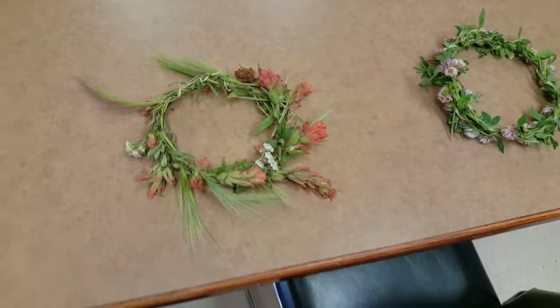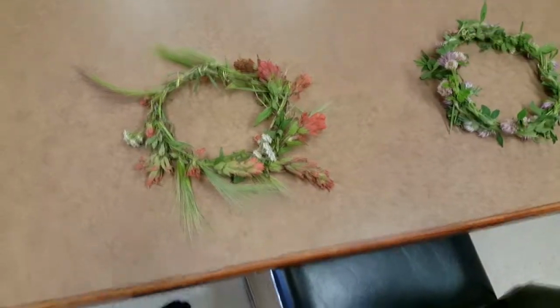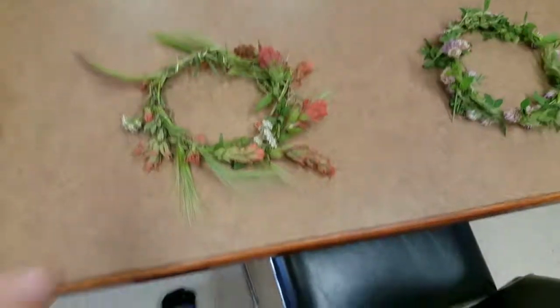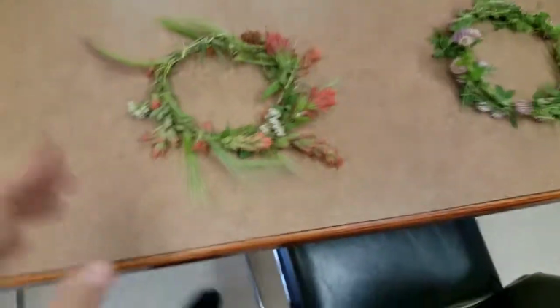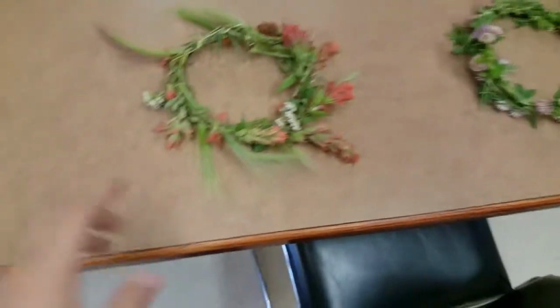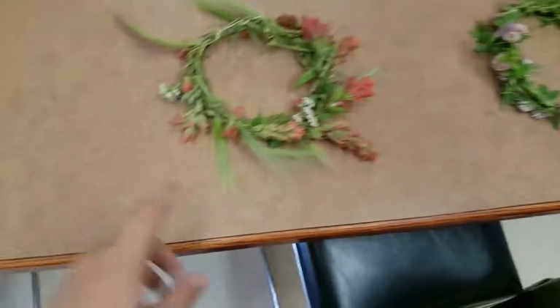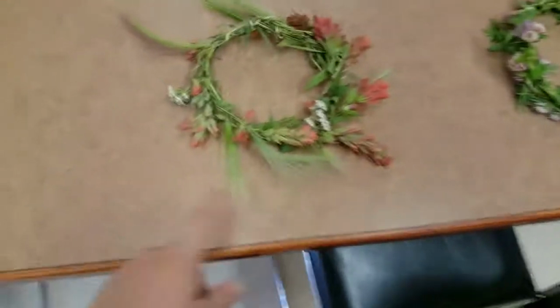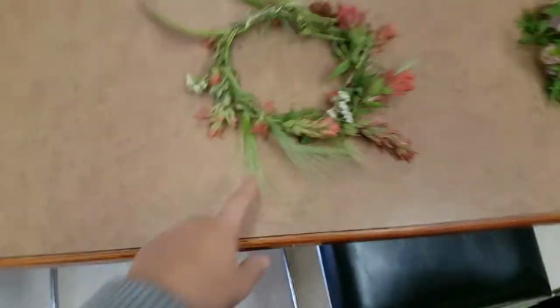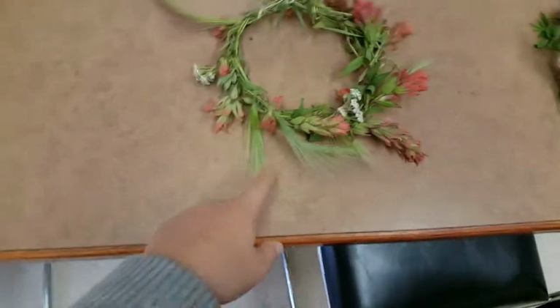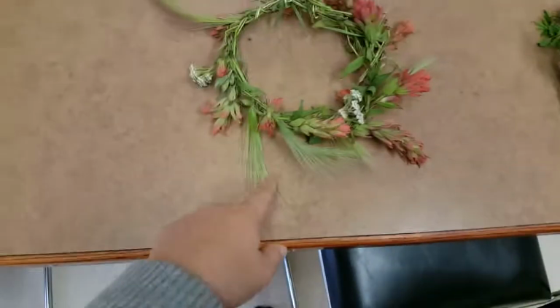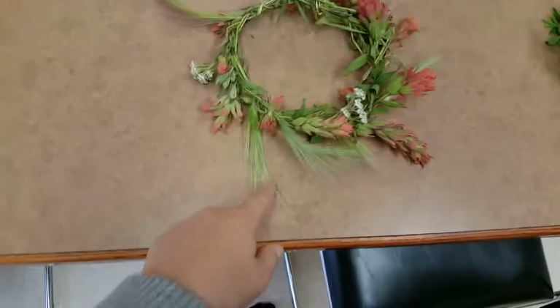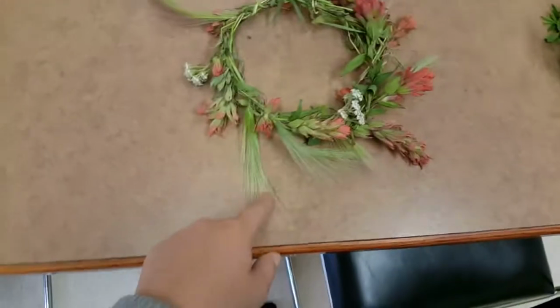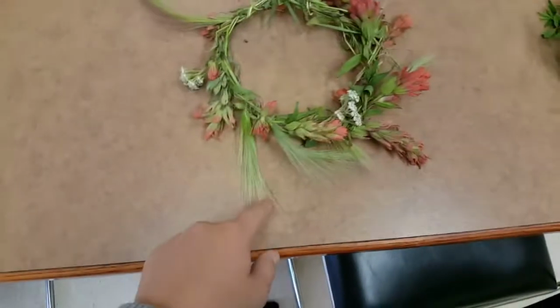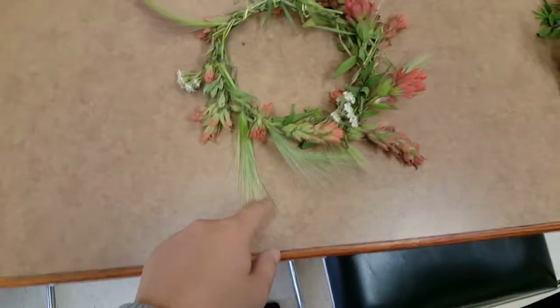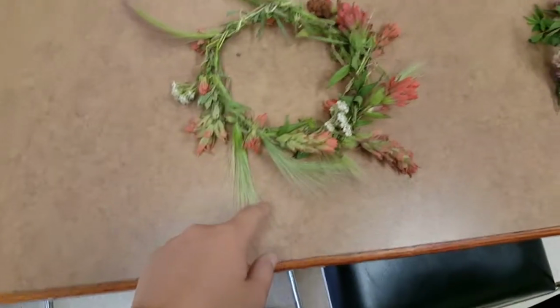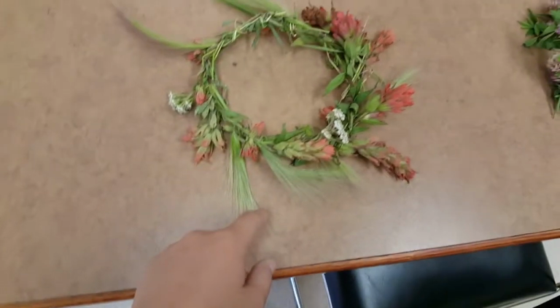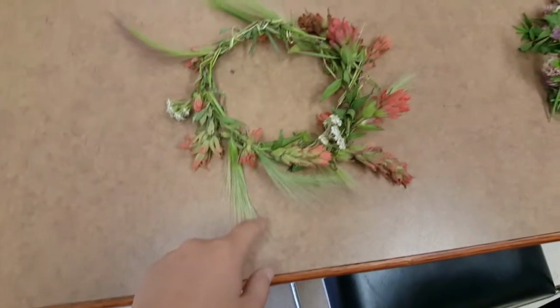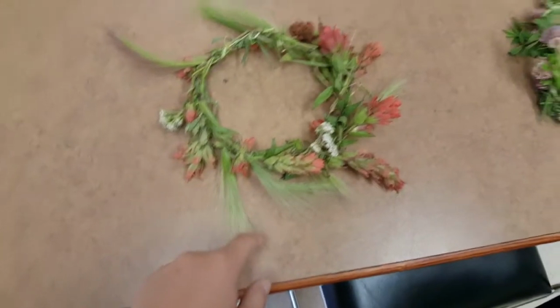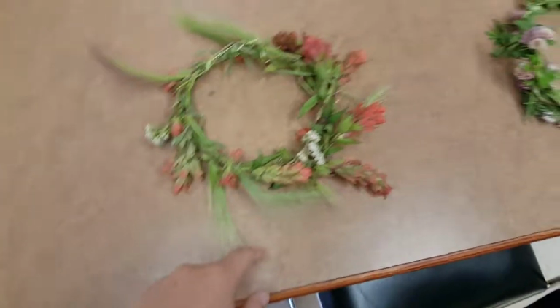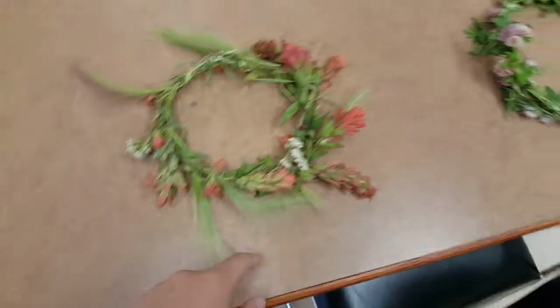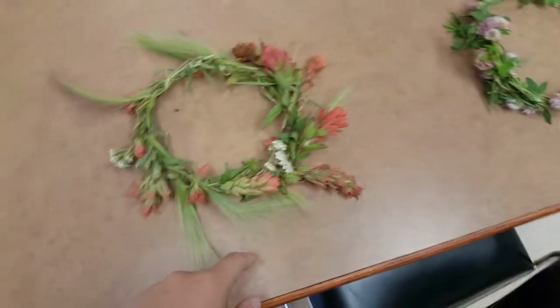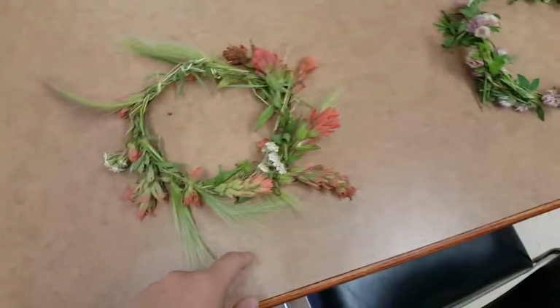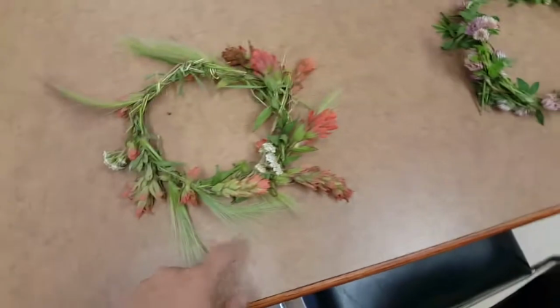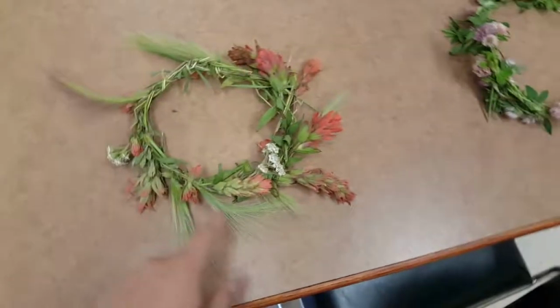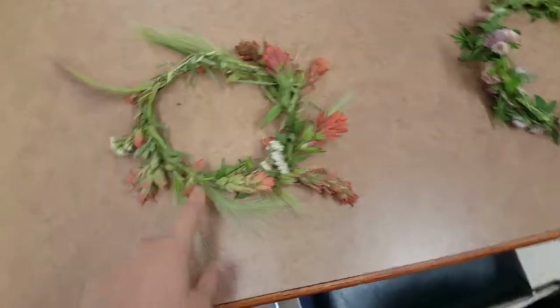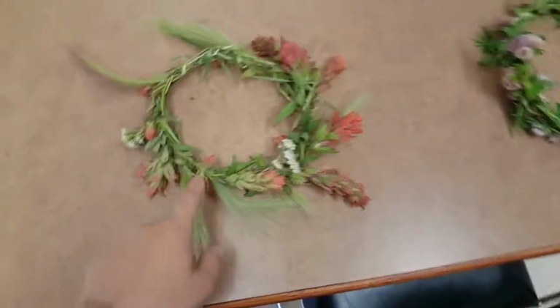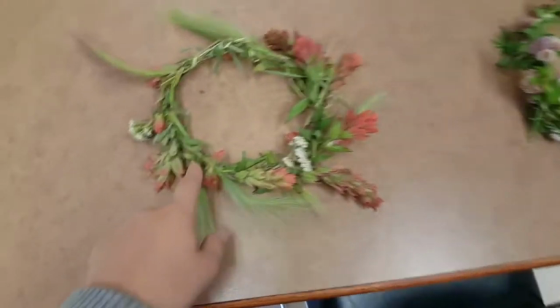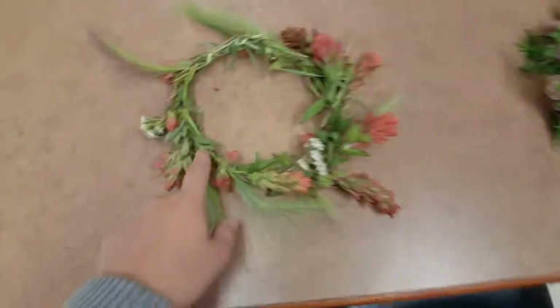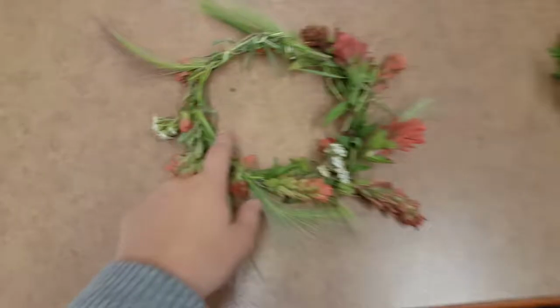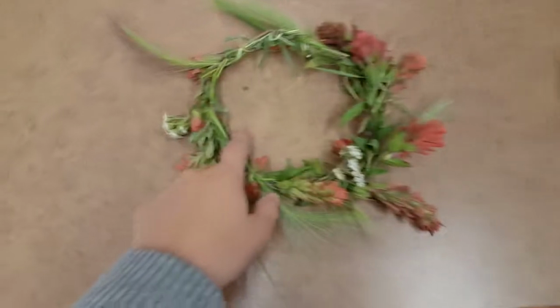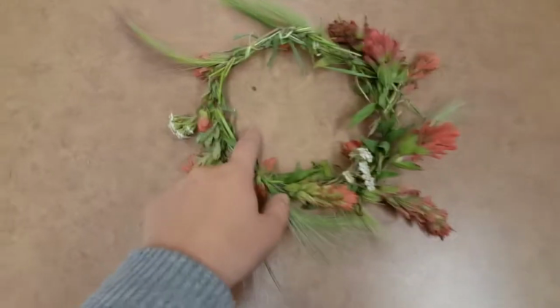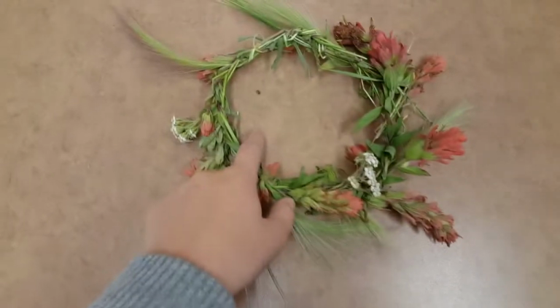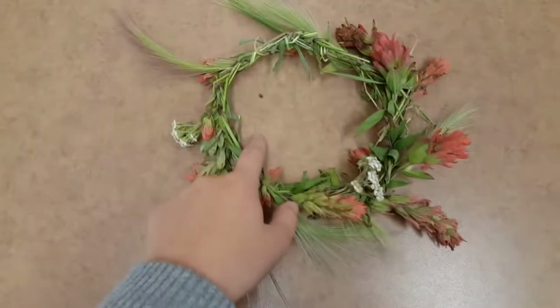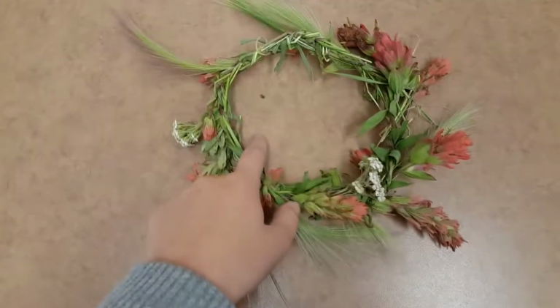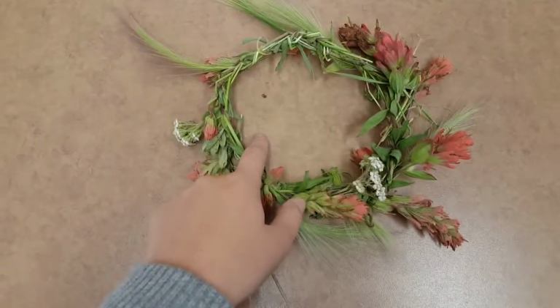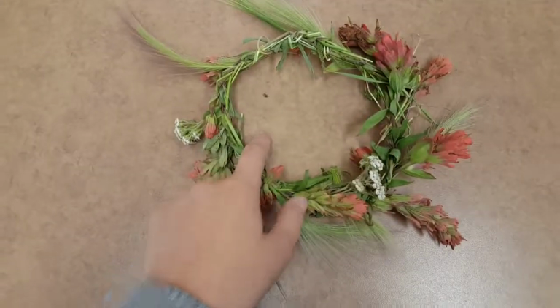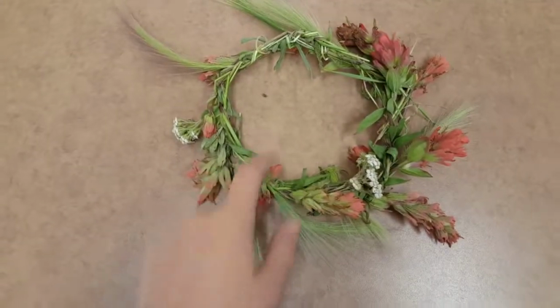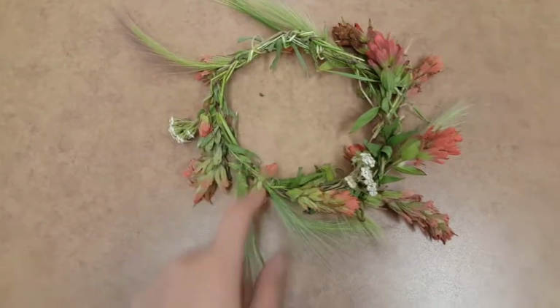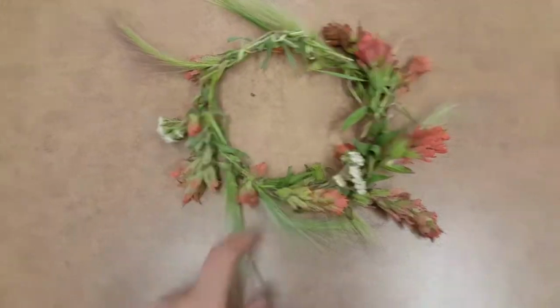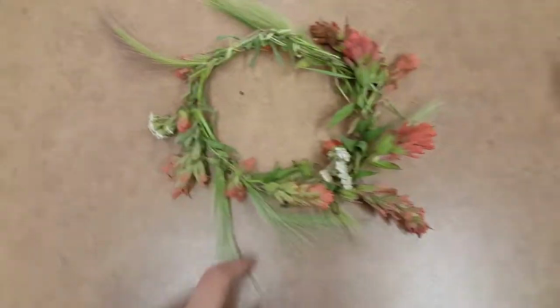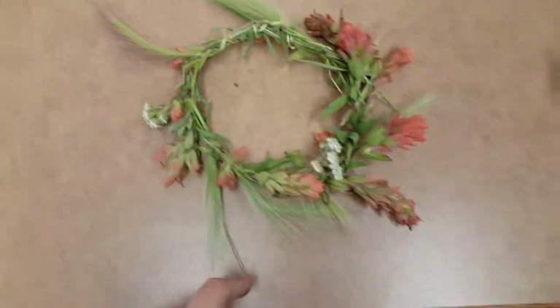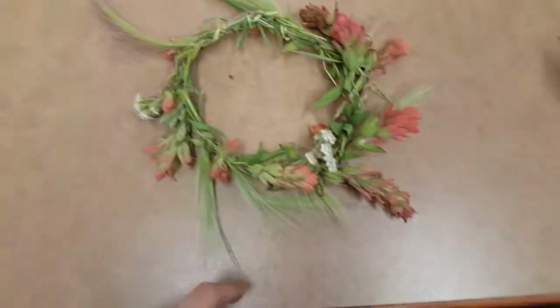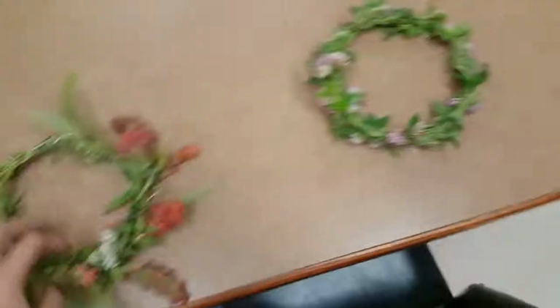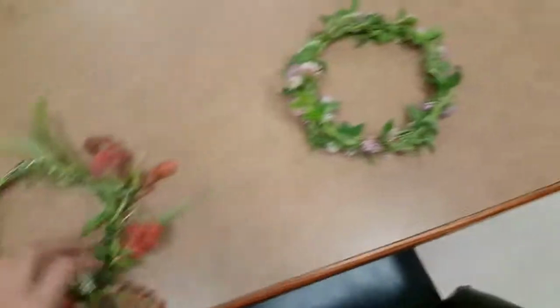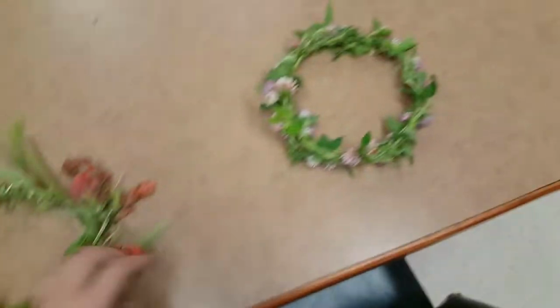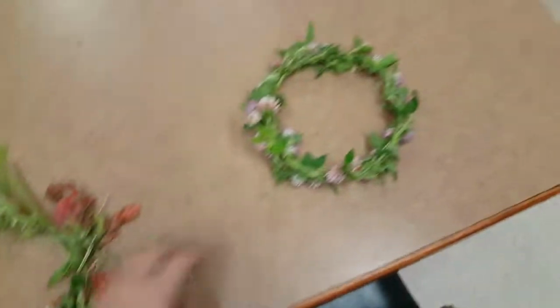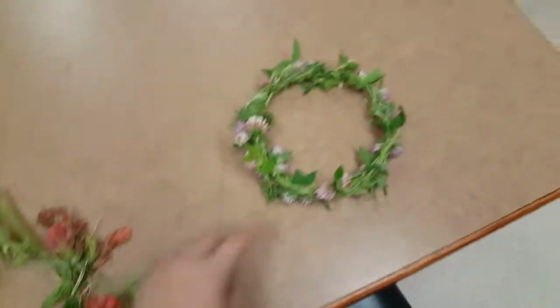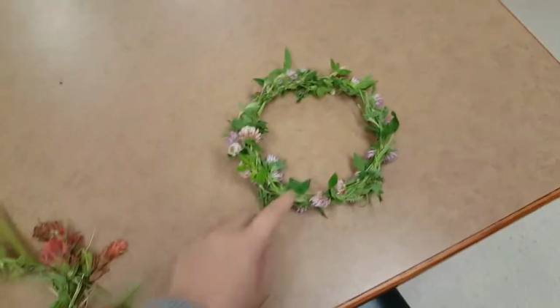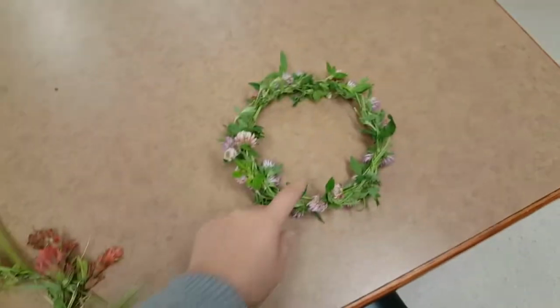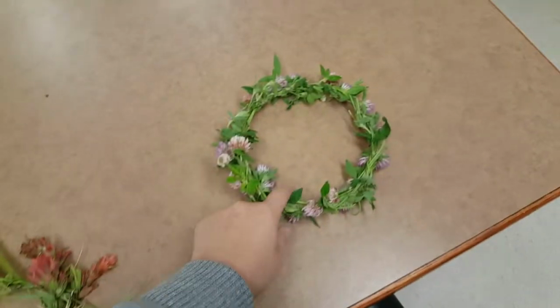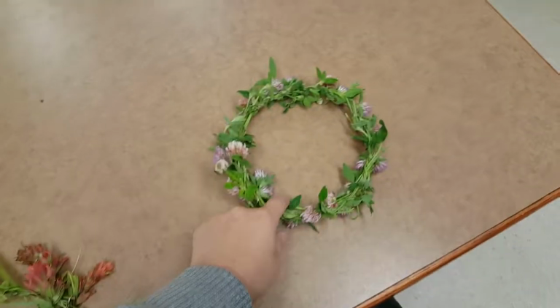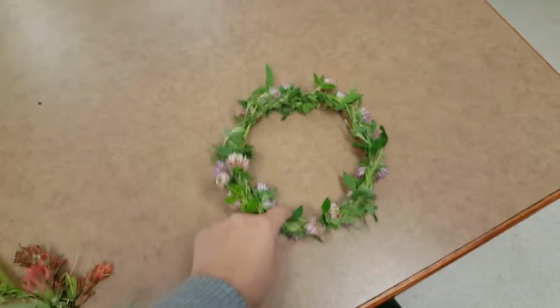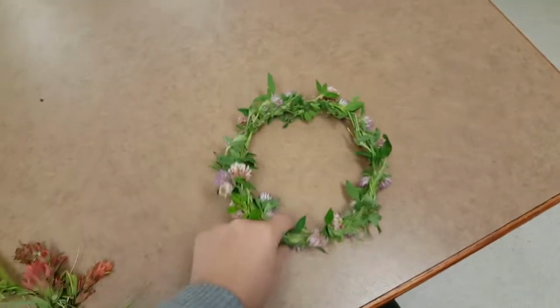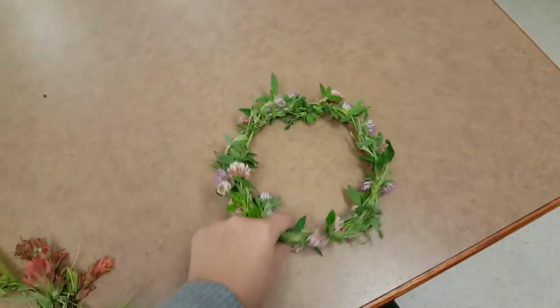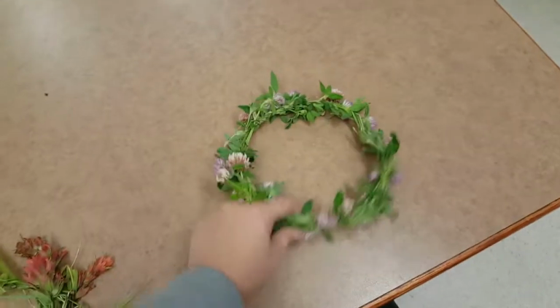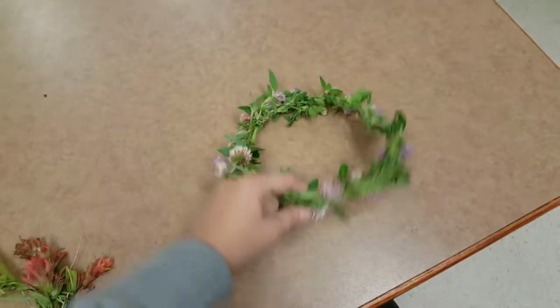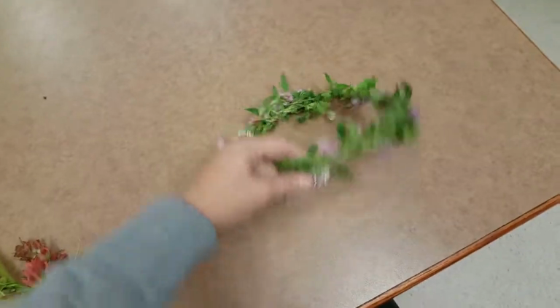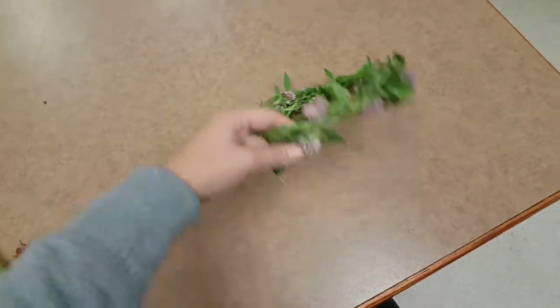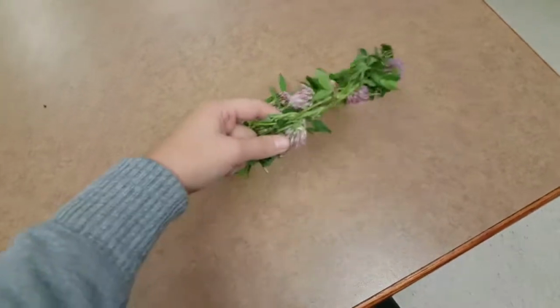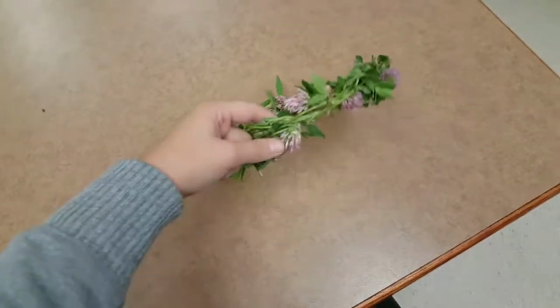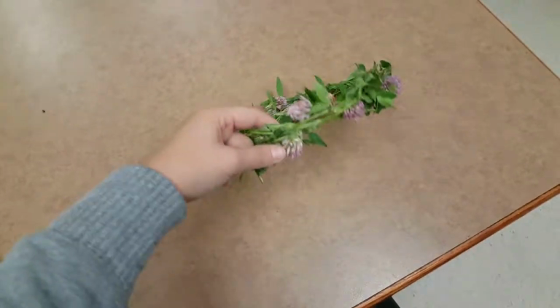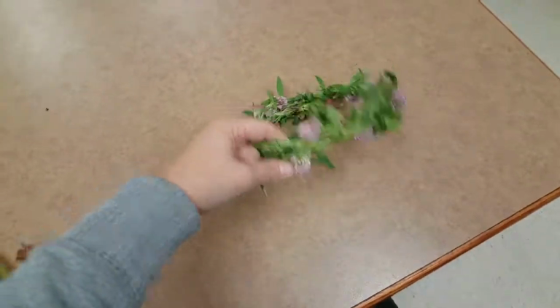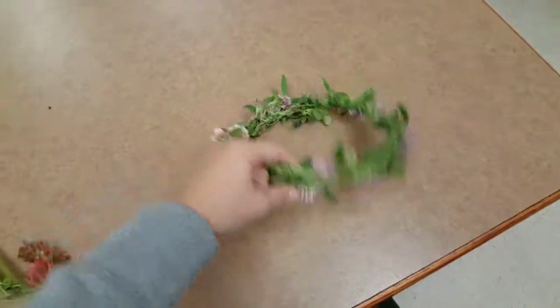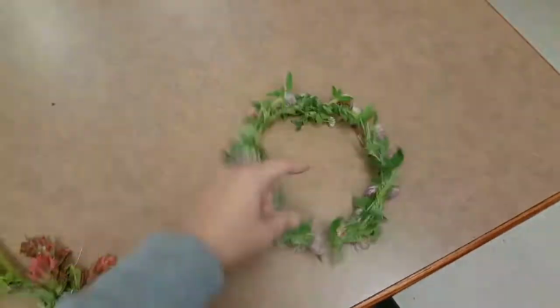This one is with tiger lilies. Oh look, it's a spider. And this one is with clovers. I like it down here.